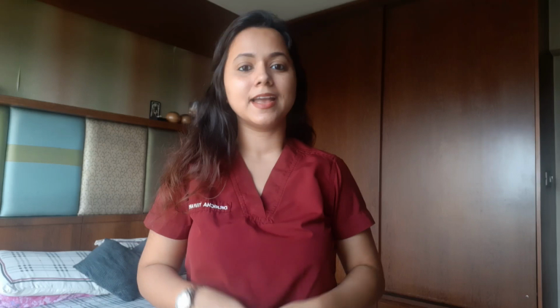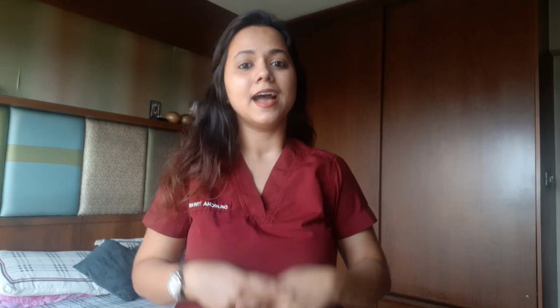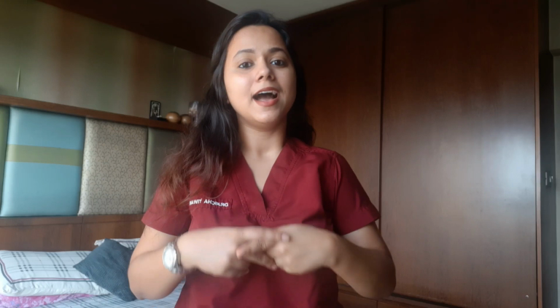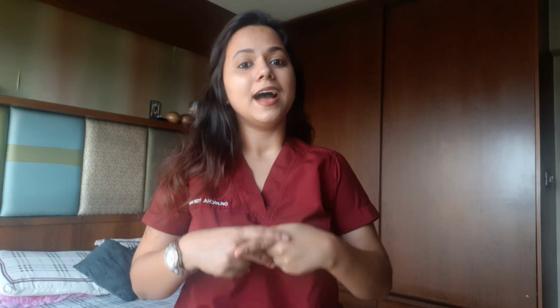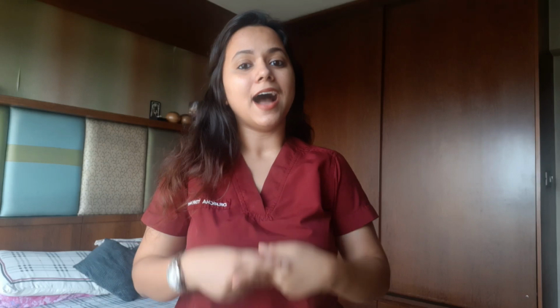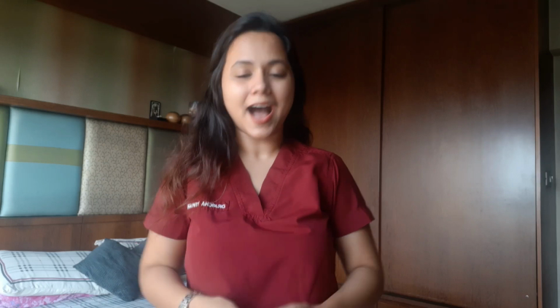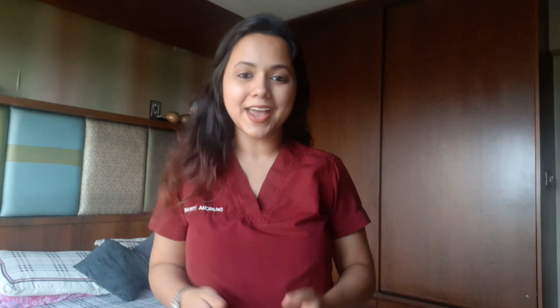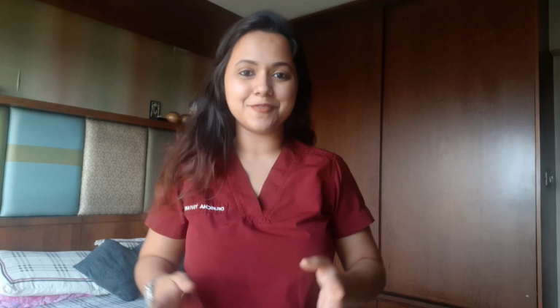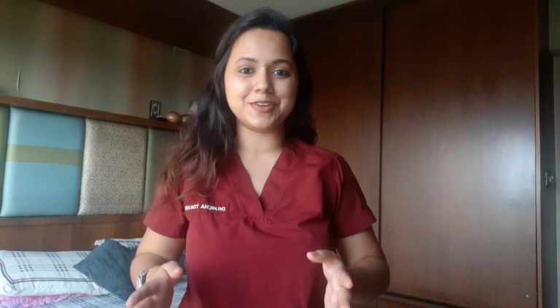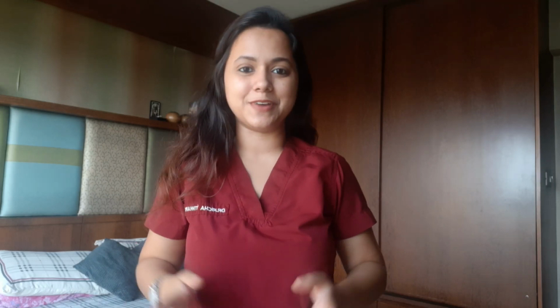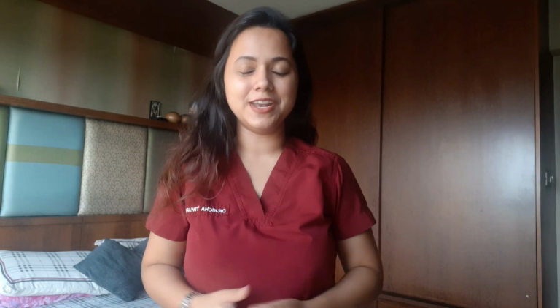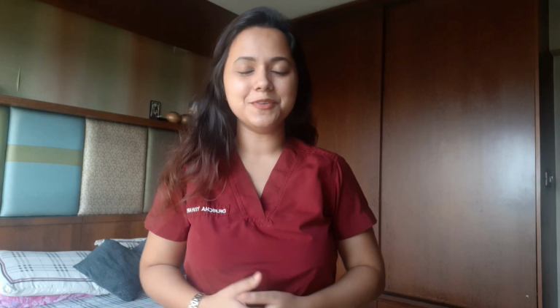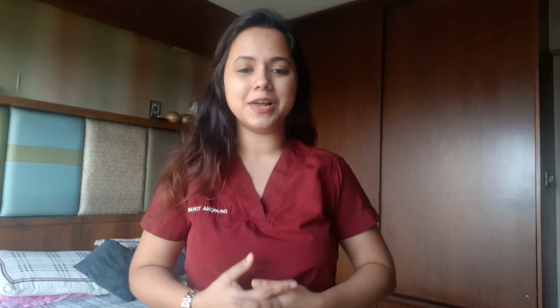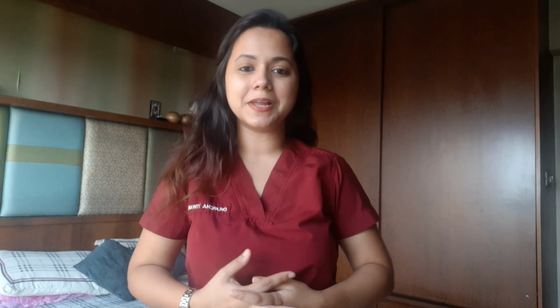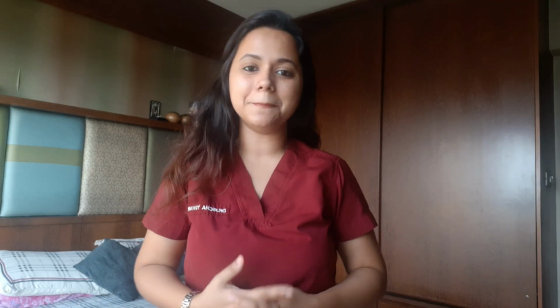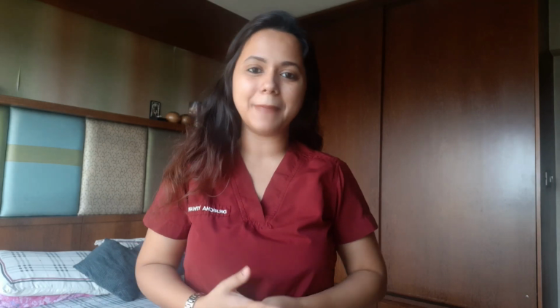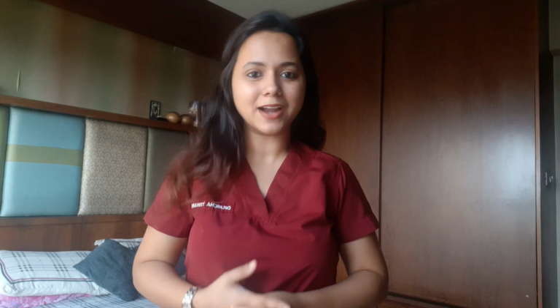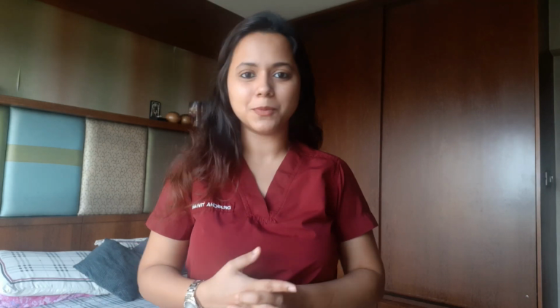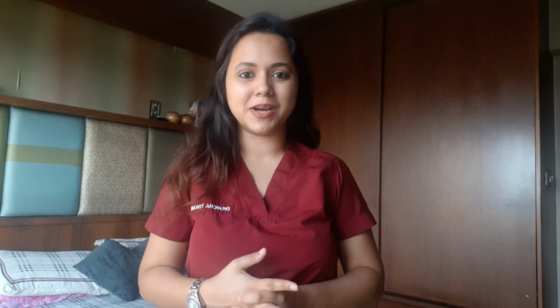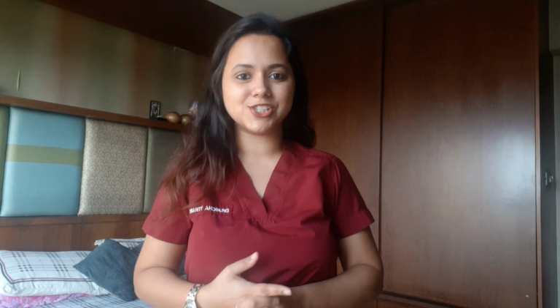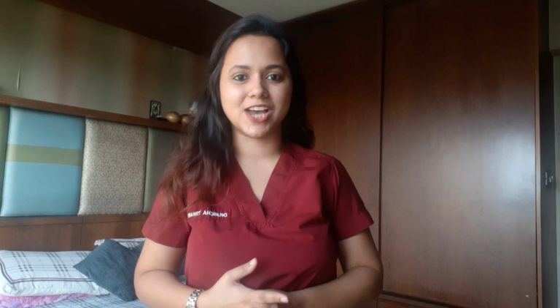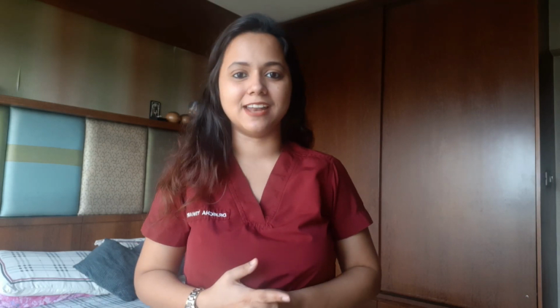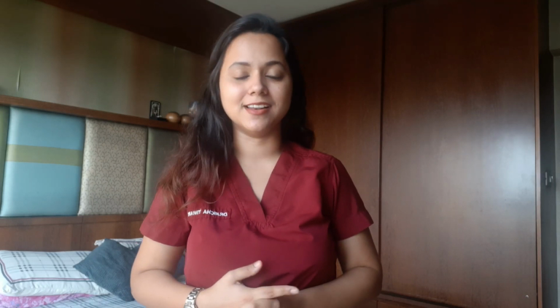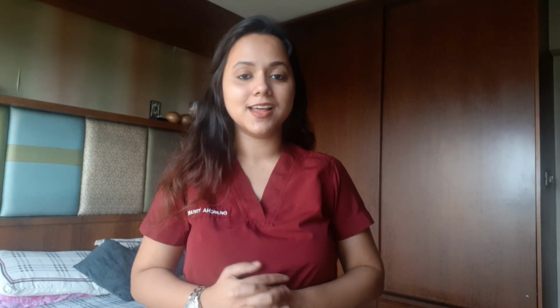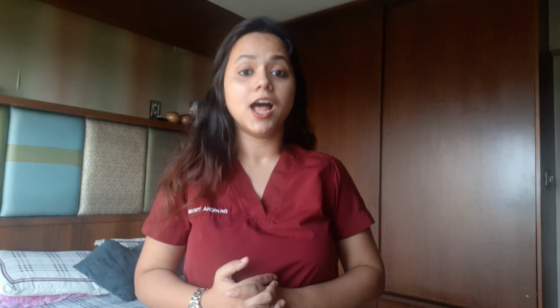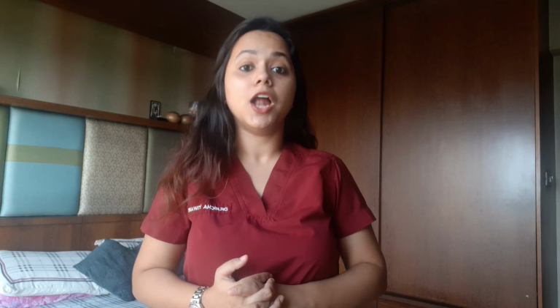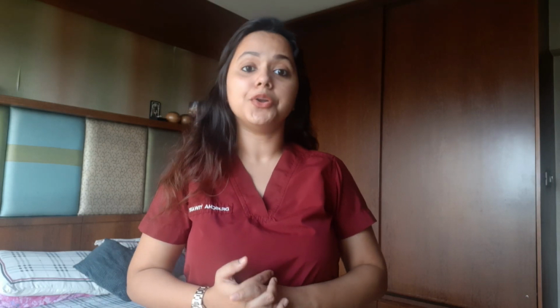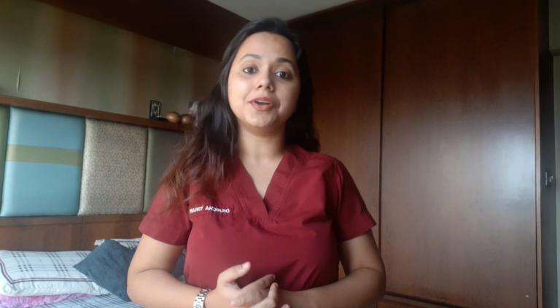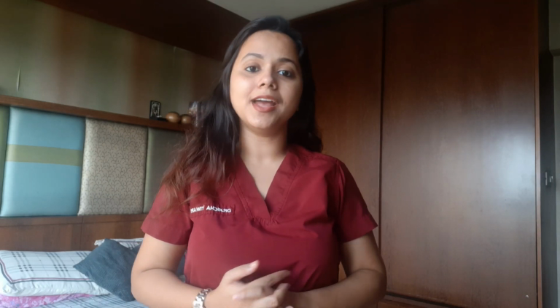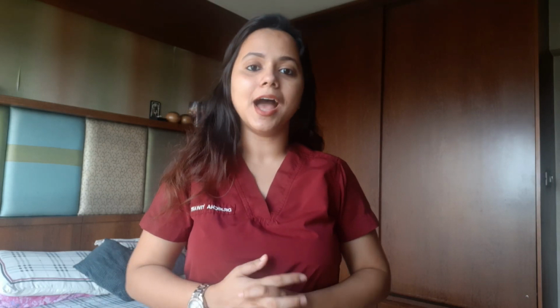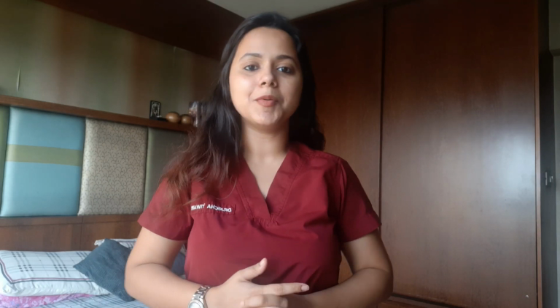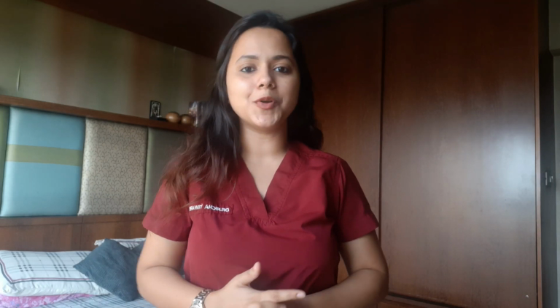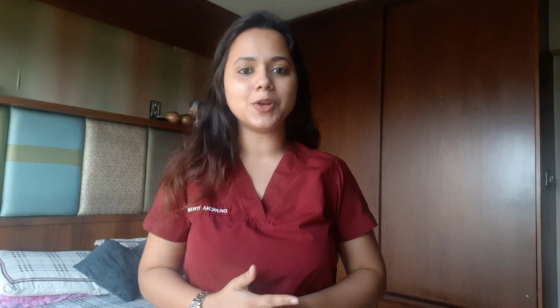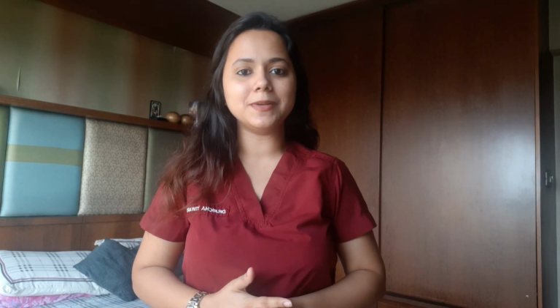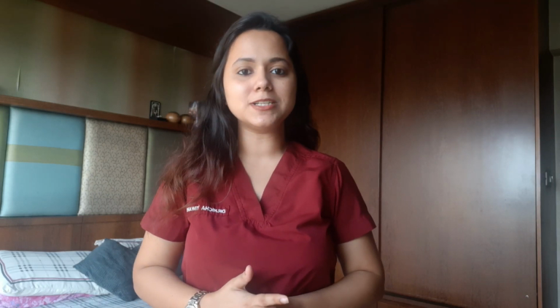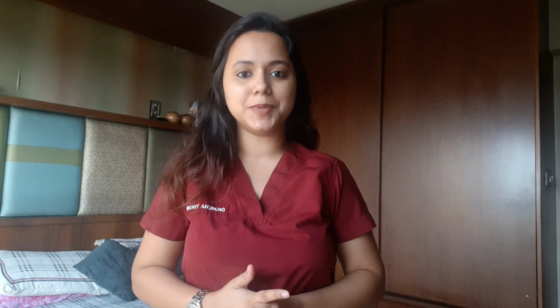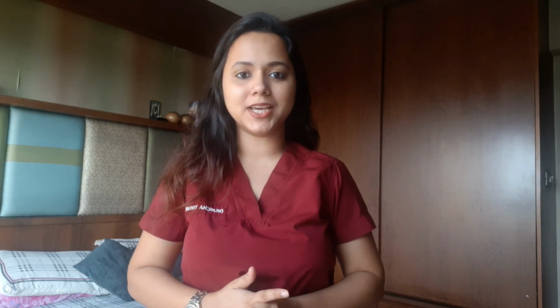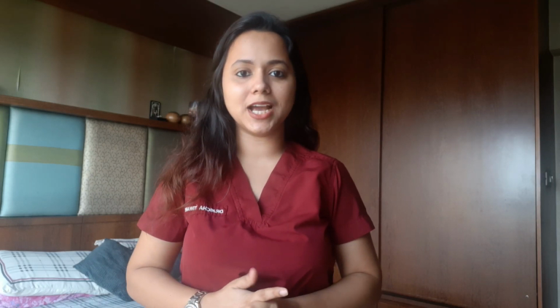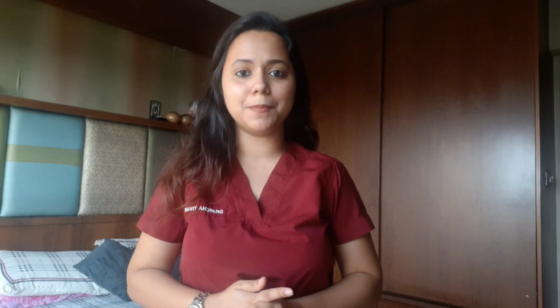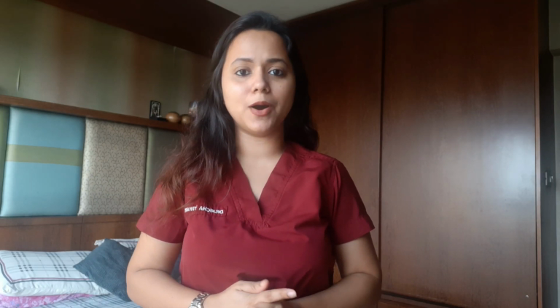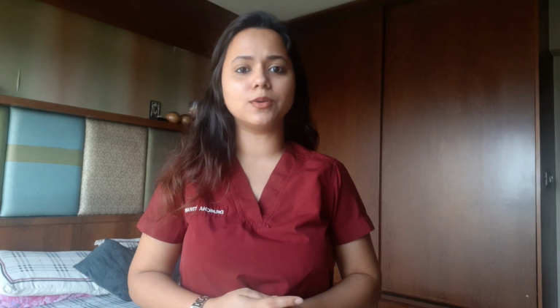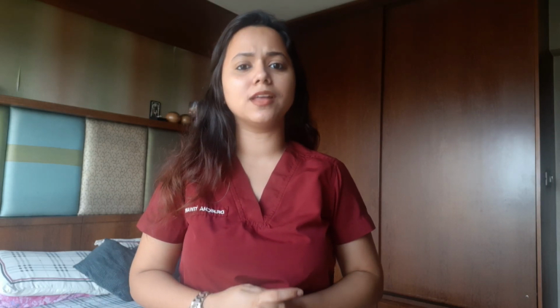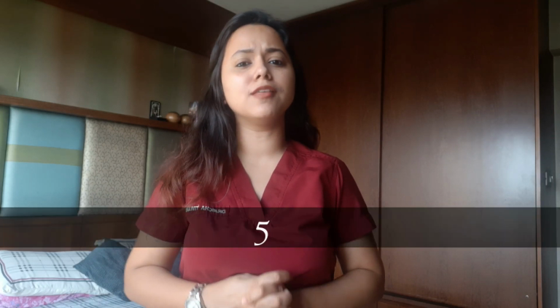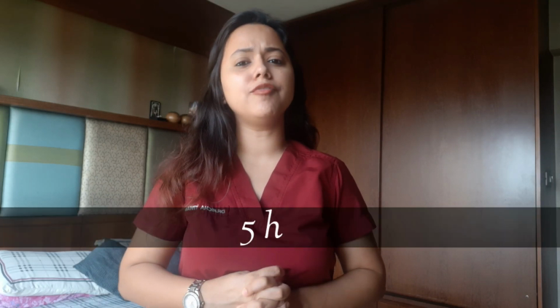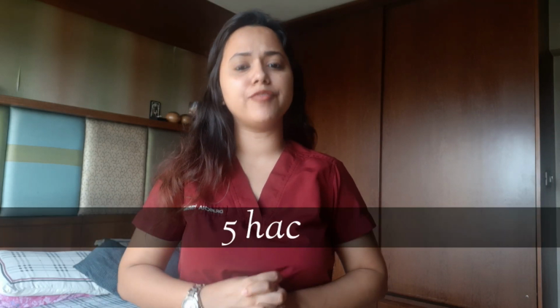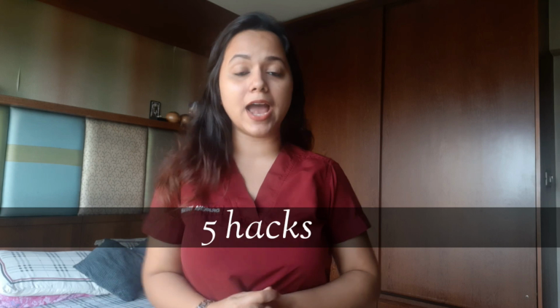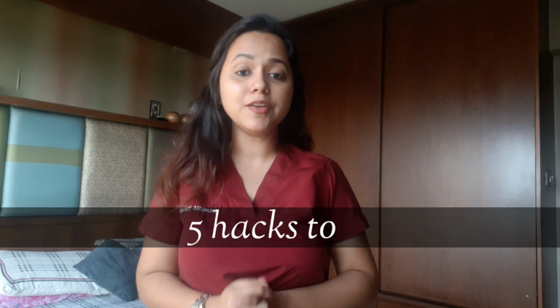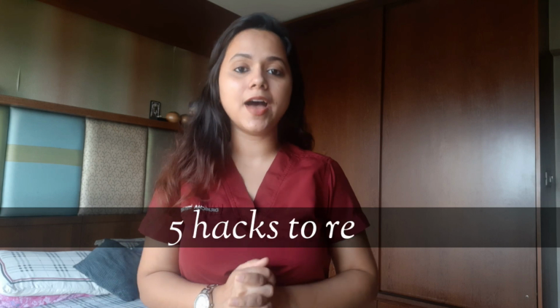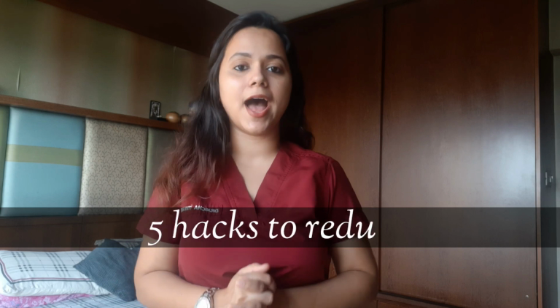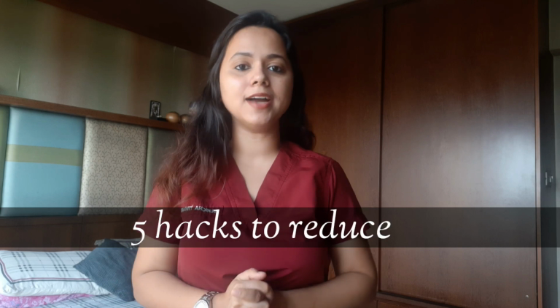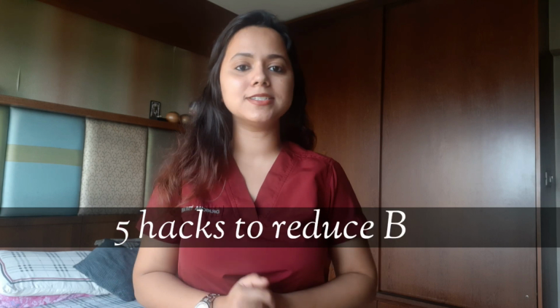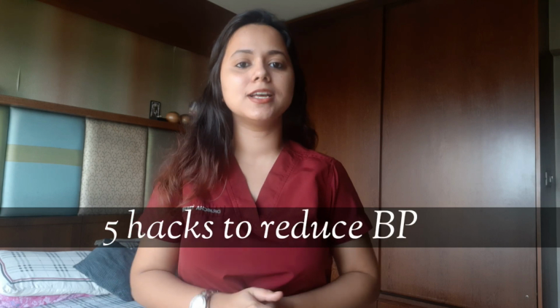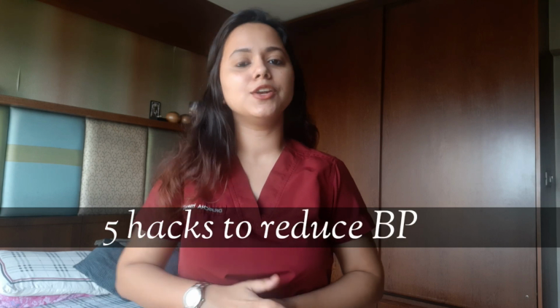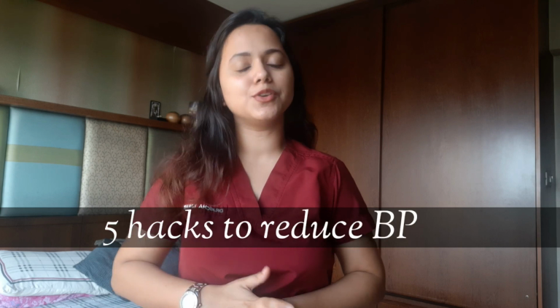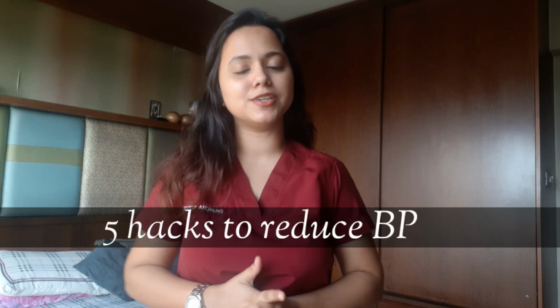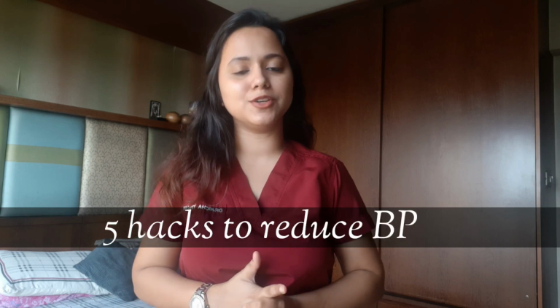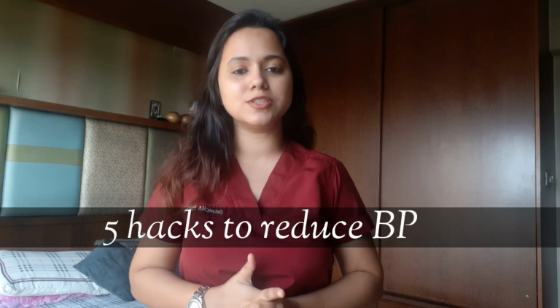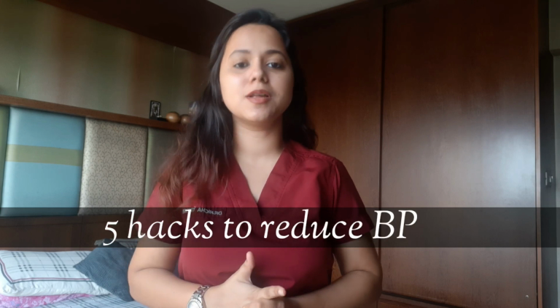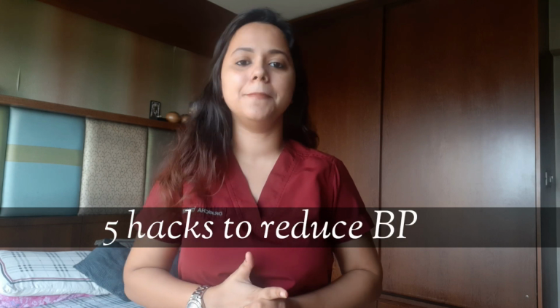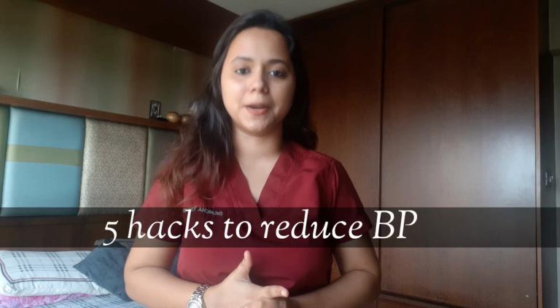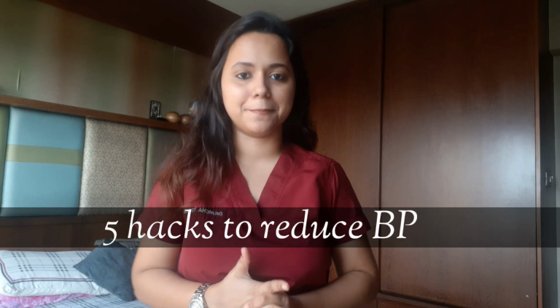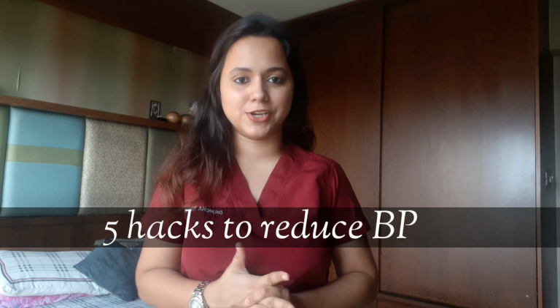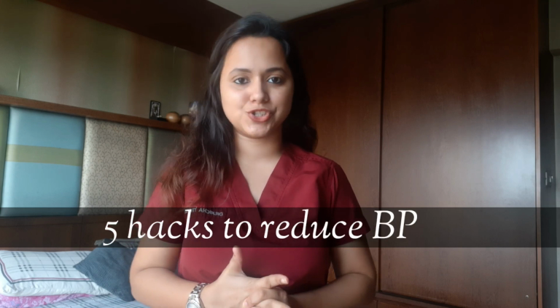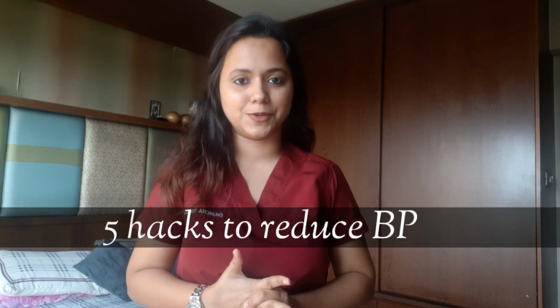Hi everyone, welcome back to my channel. Today I'm going to be speaking about the five hacks to reduce blood pressure.